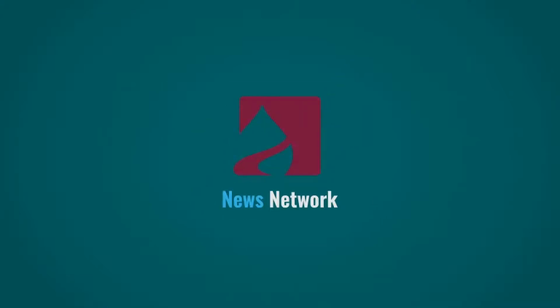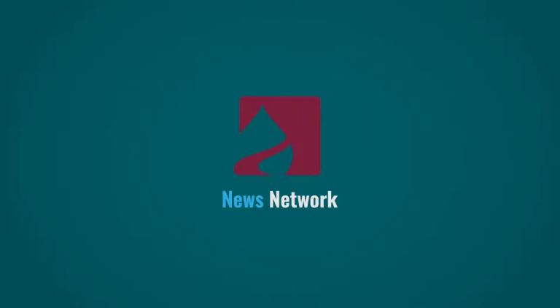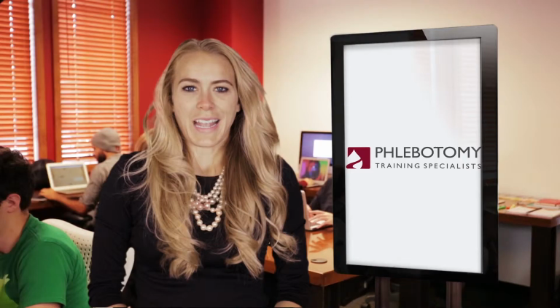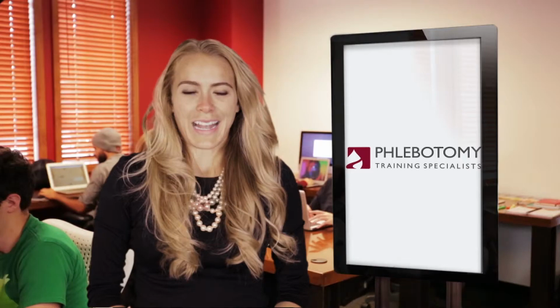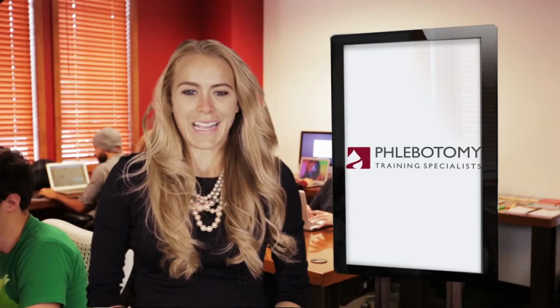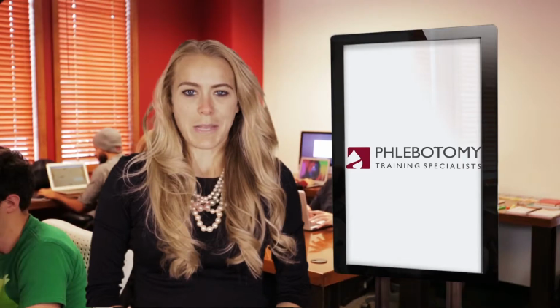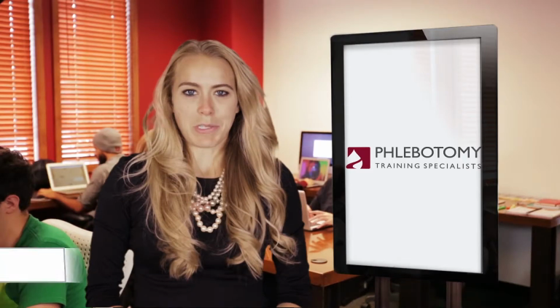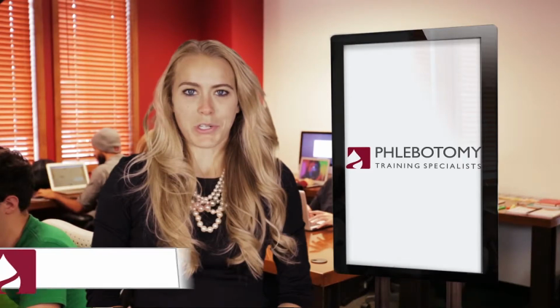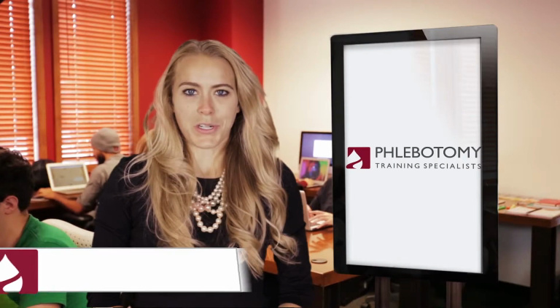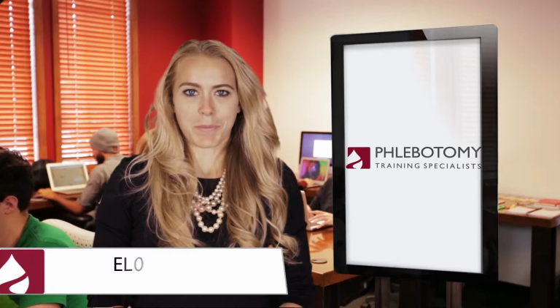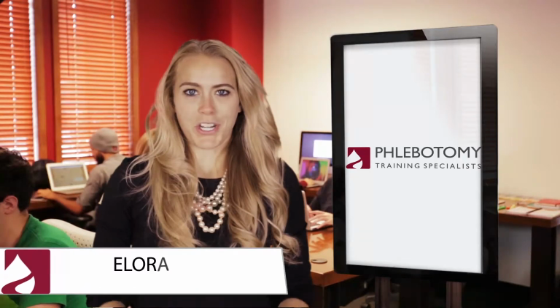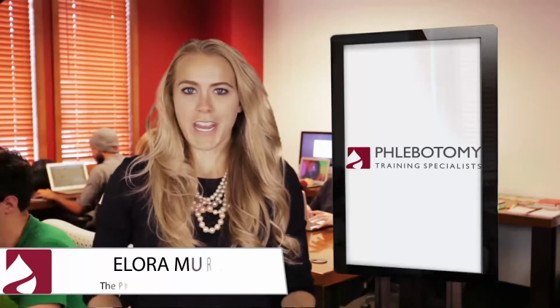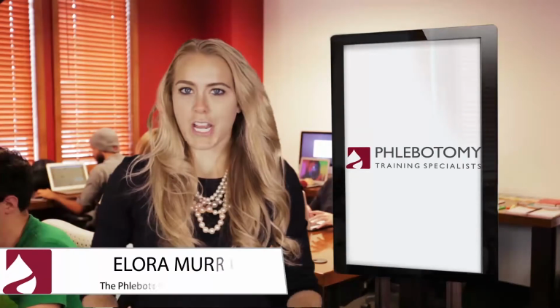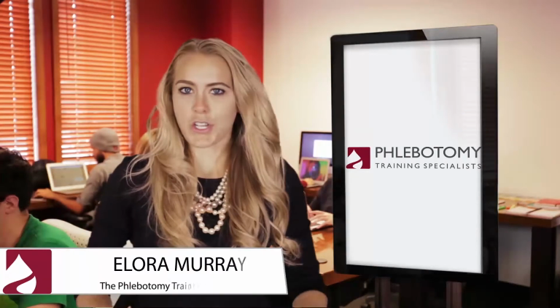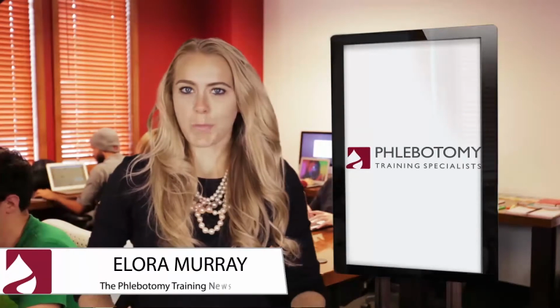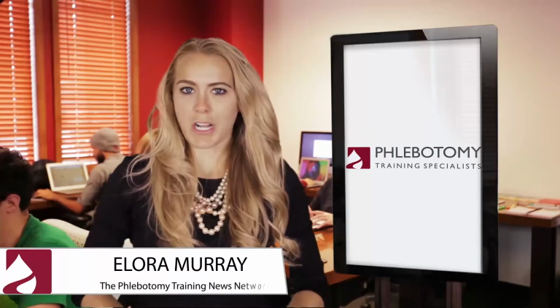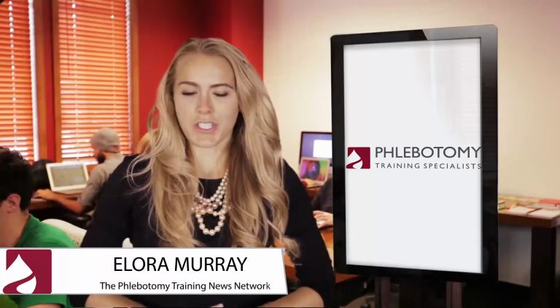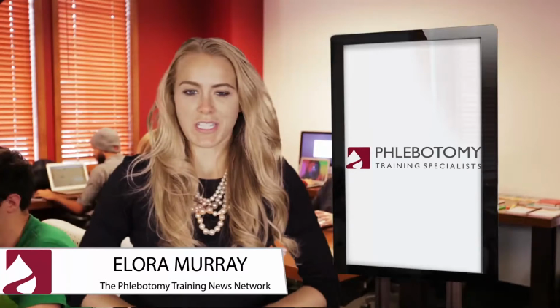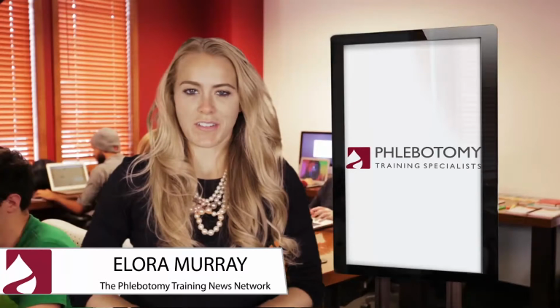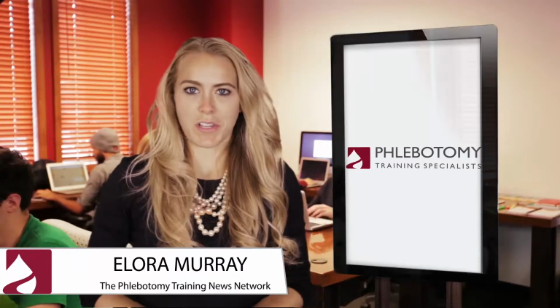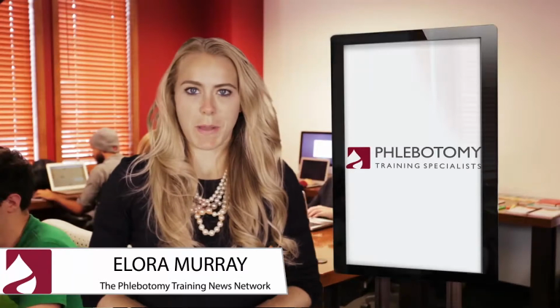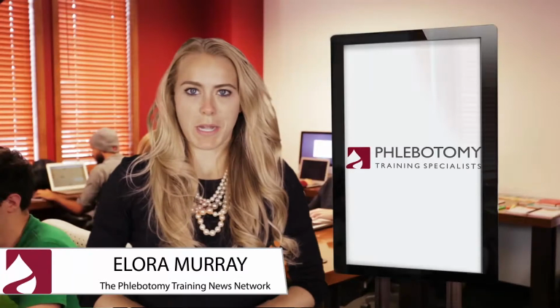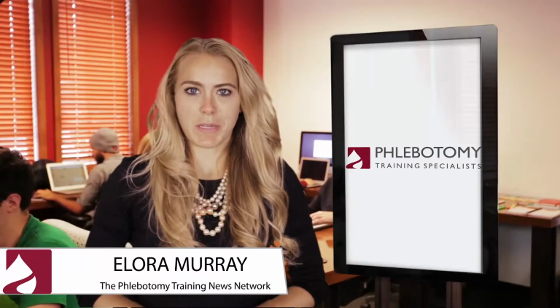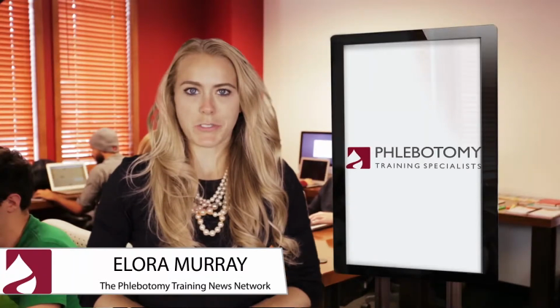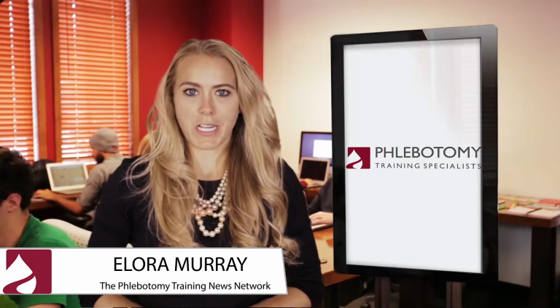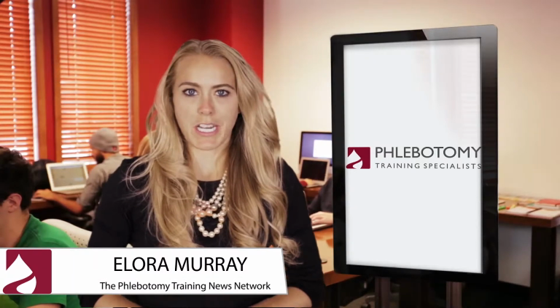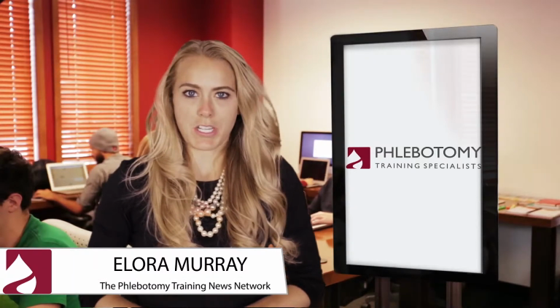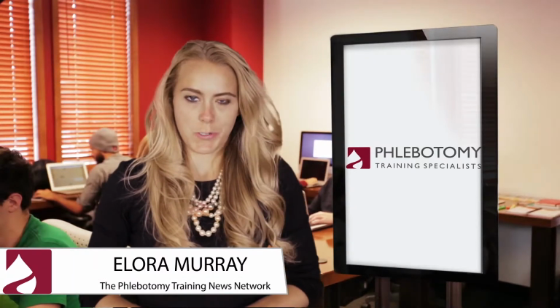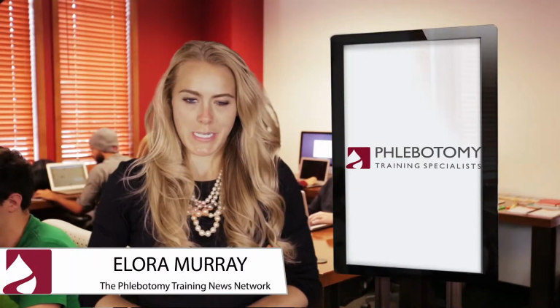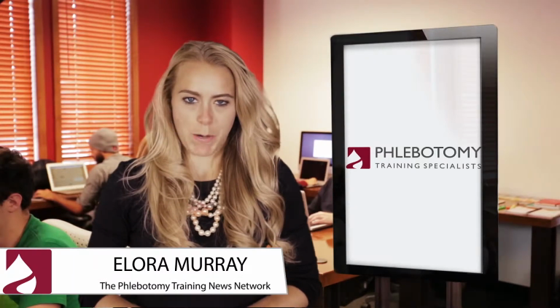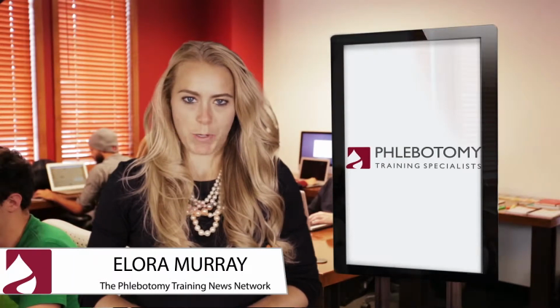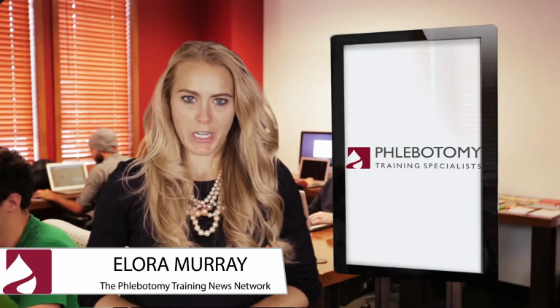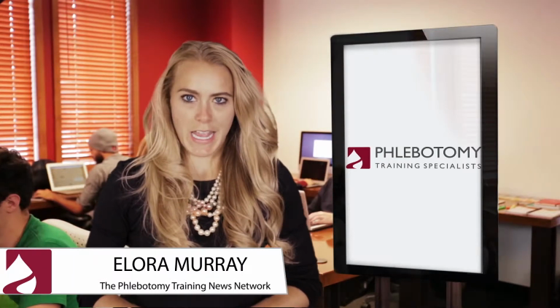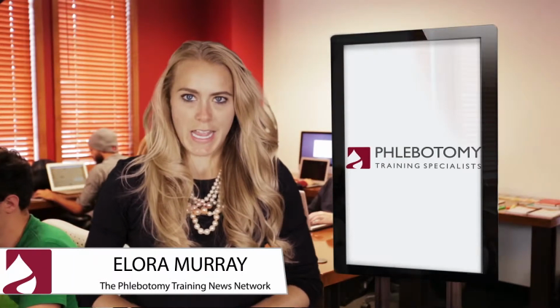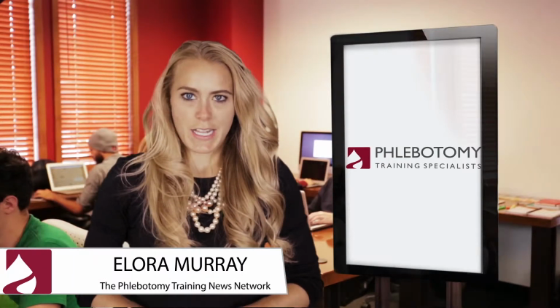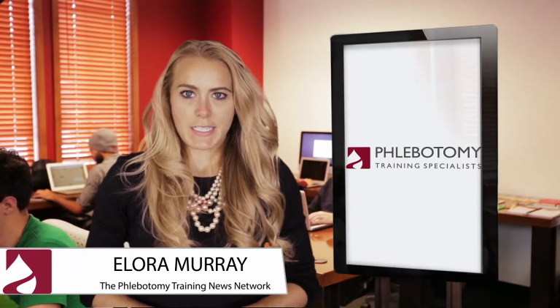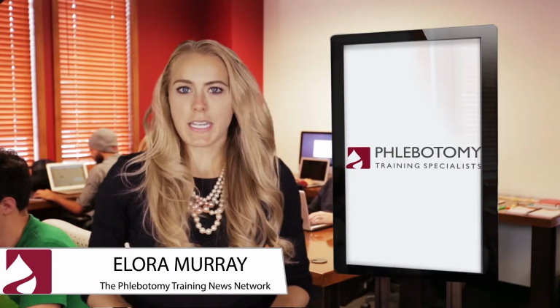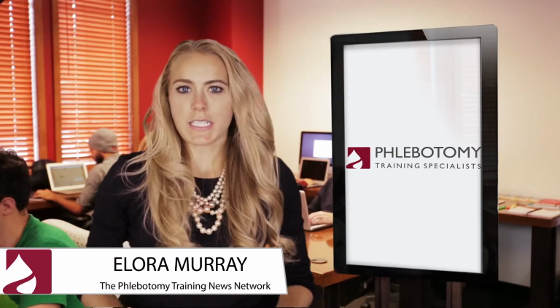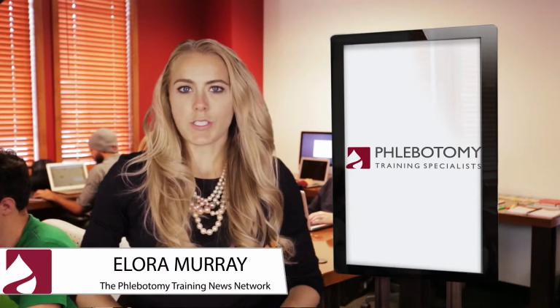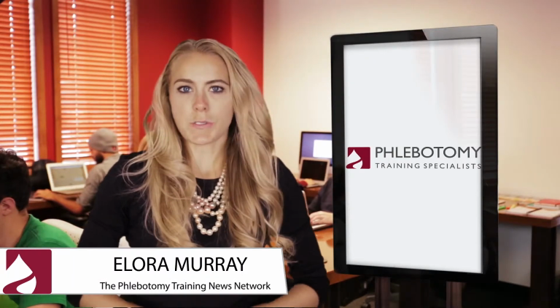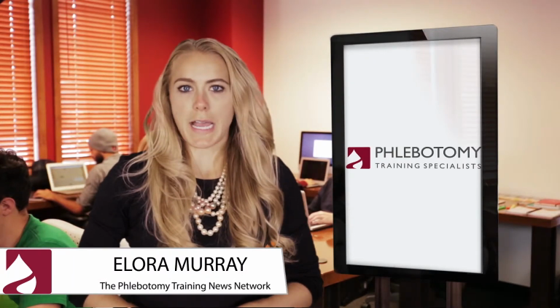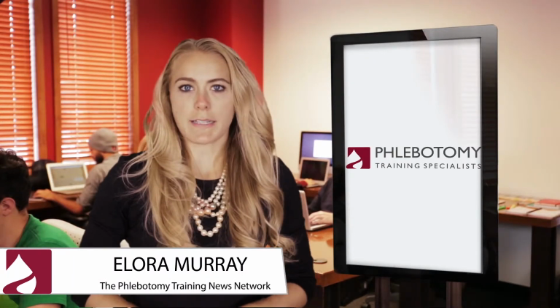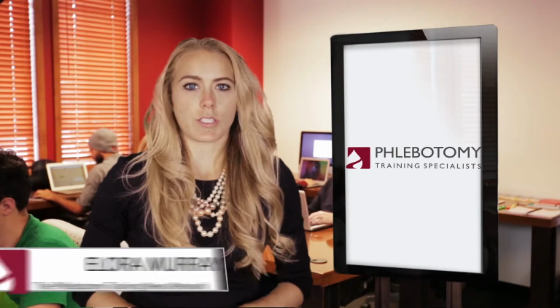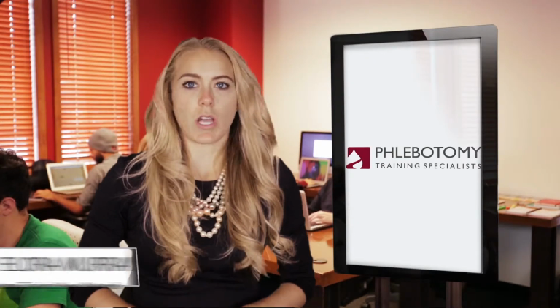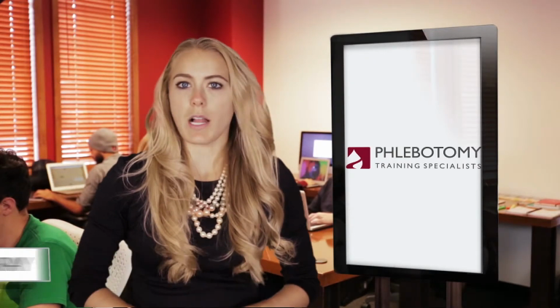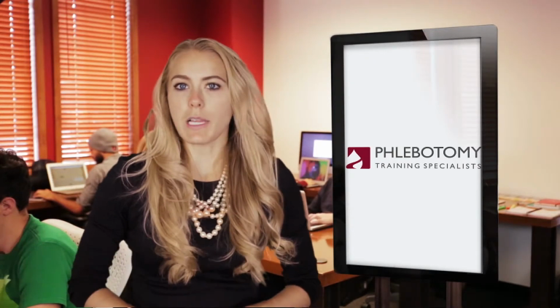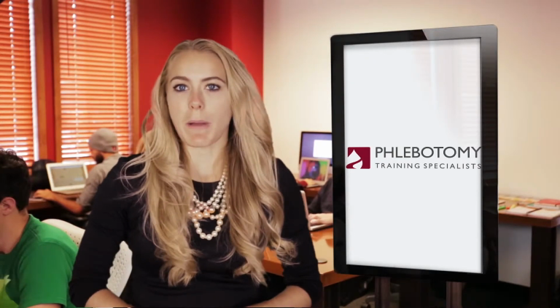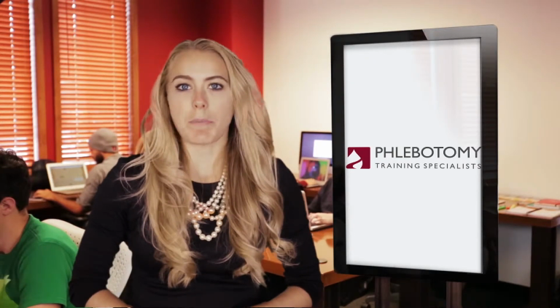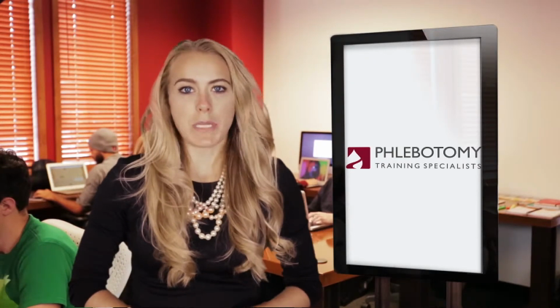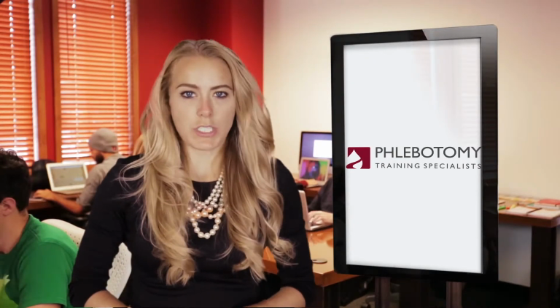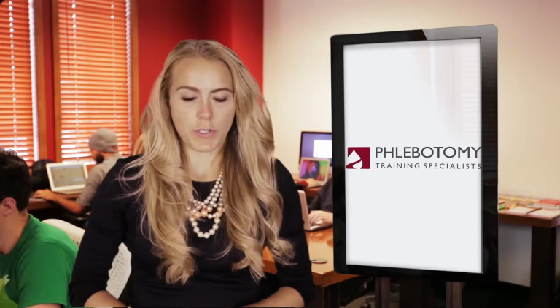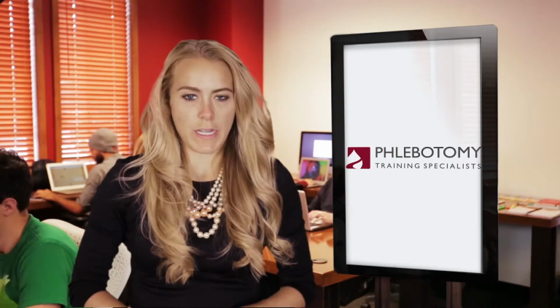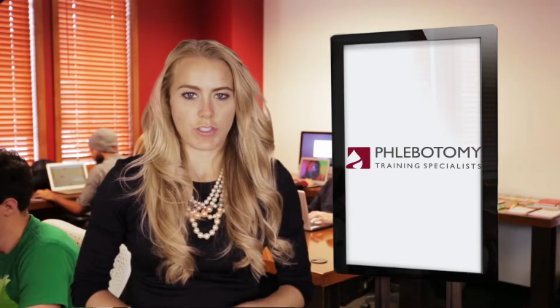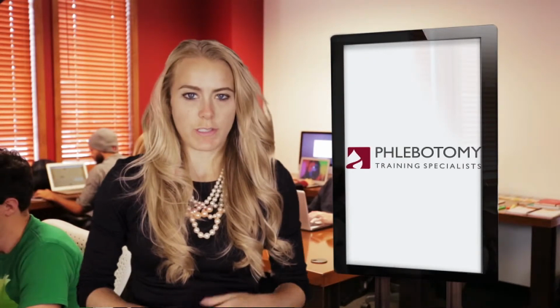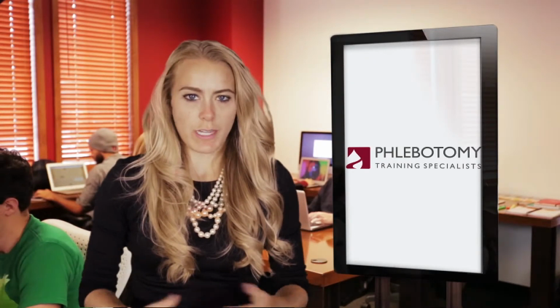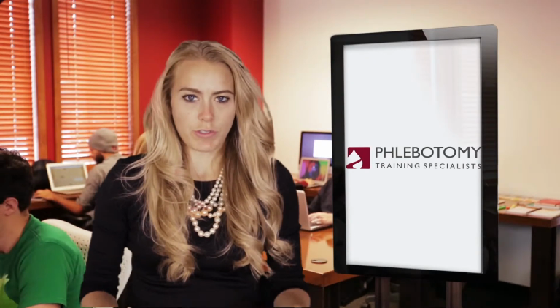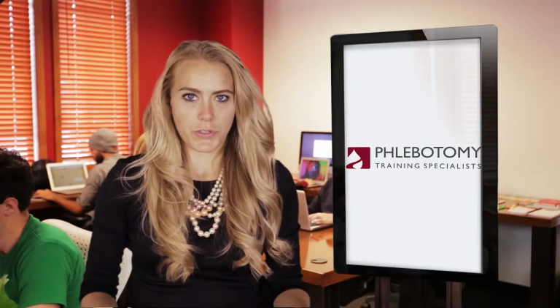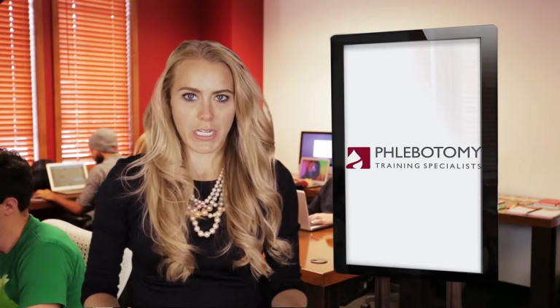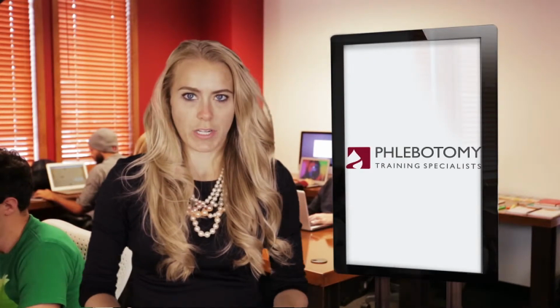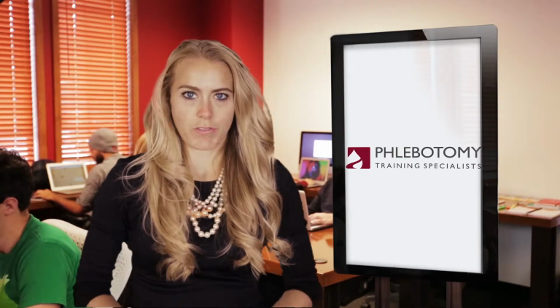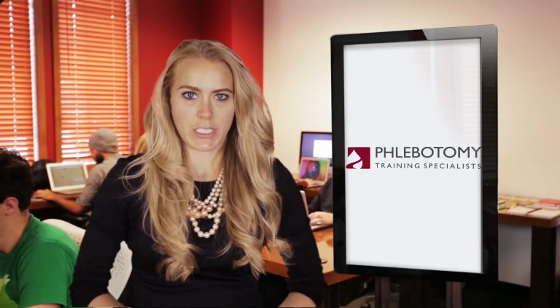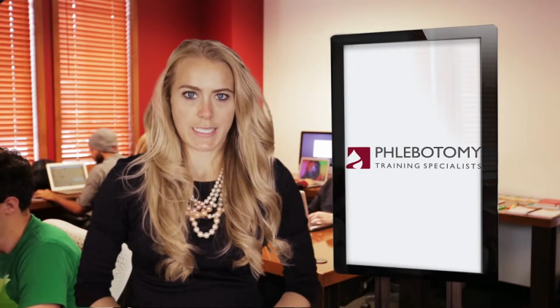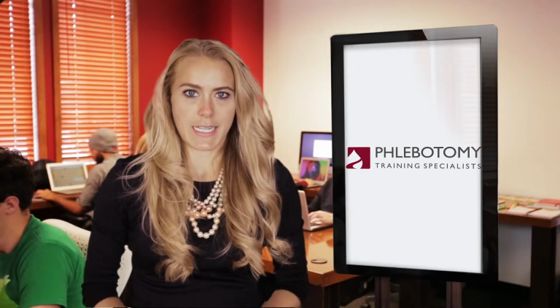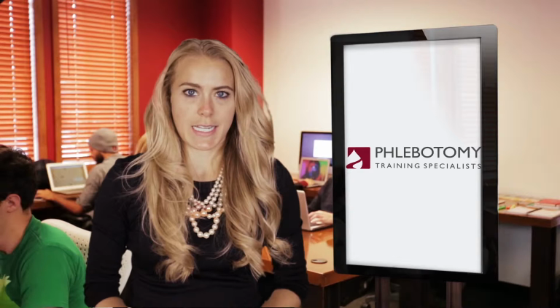Hi, I'm Elora Murray and you're watching the Phlebotomy Training News Network. Today's newscast is all about blood donations and screening for disease.